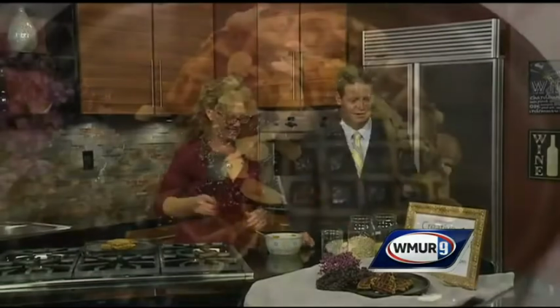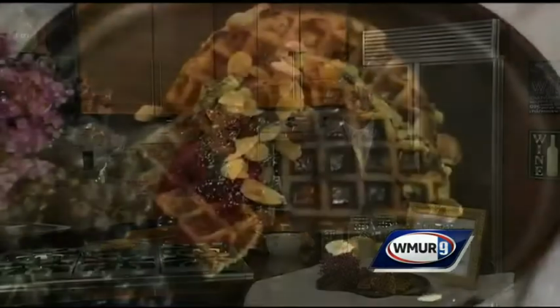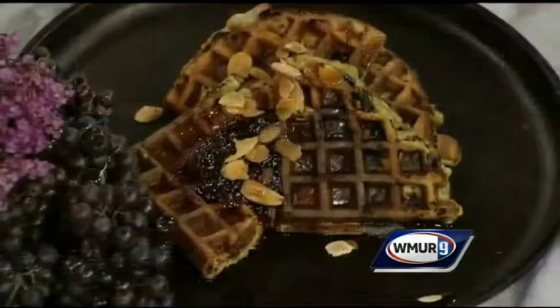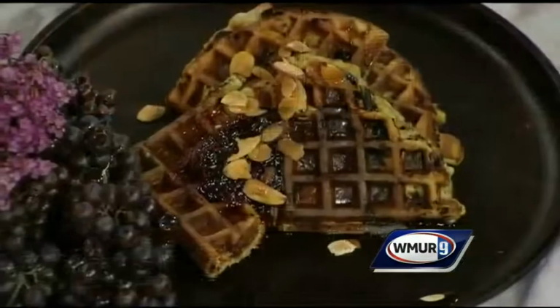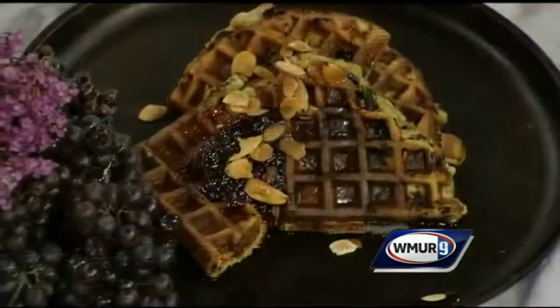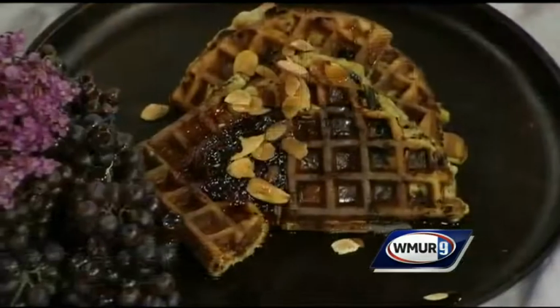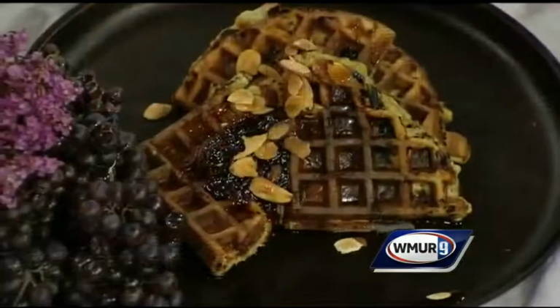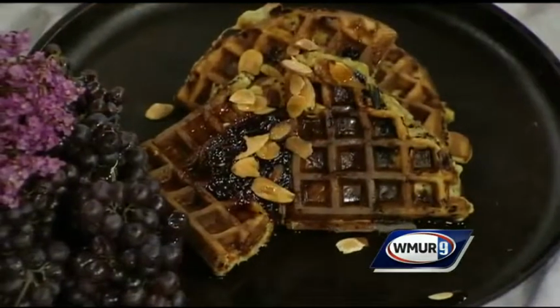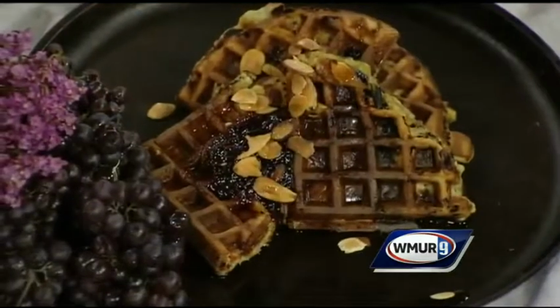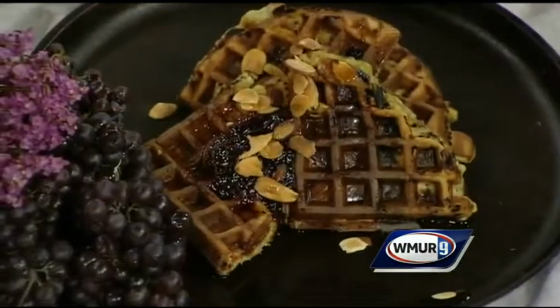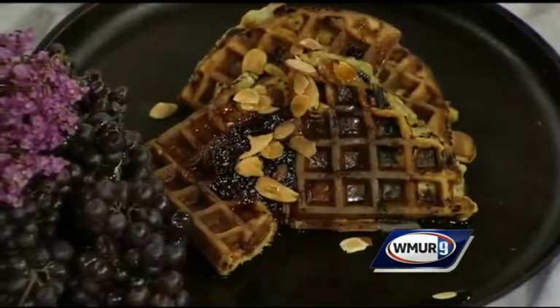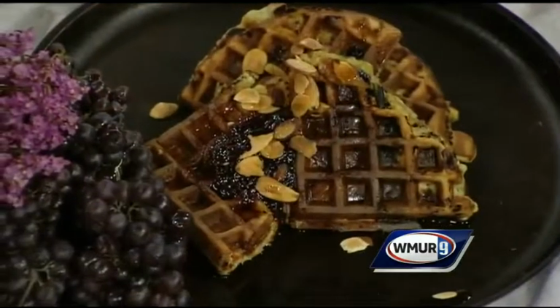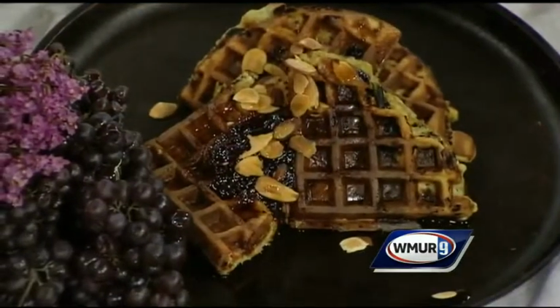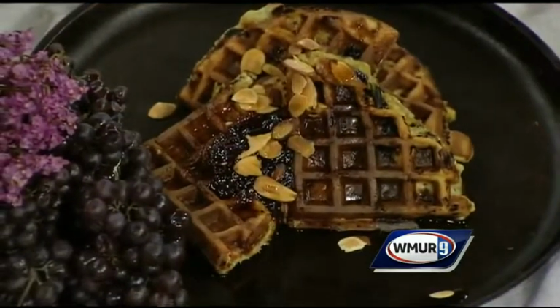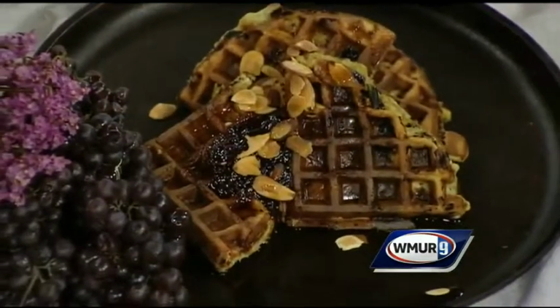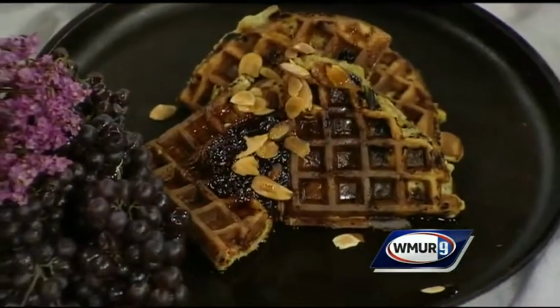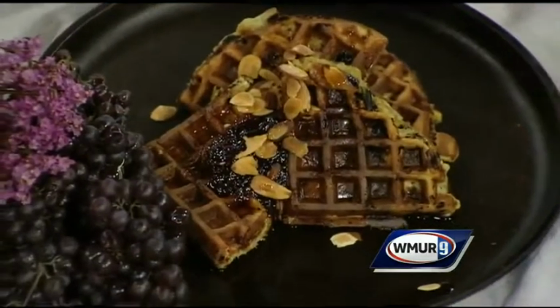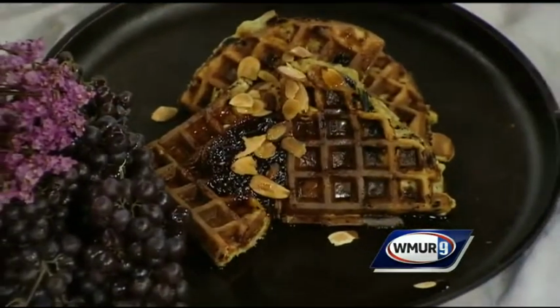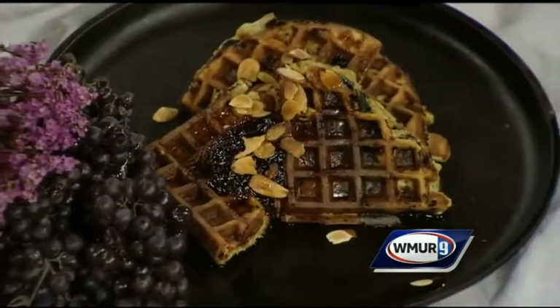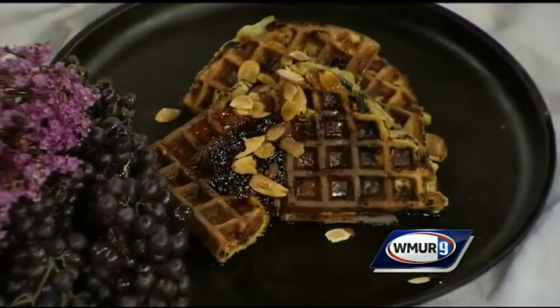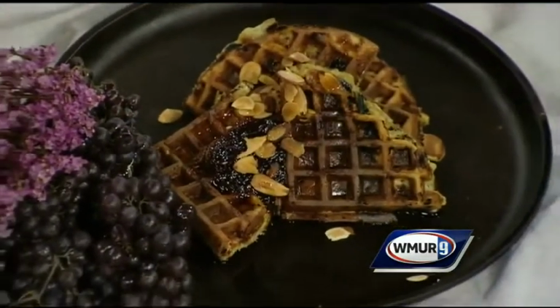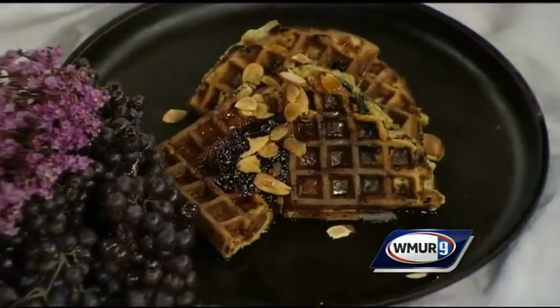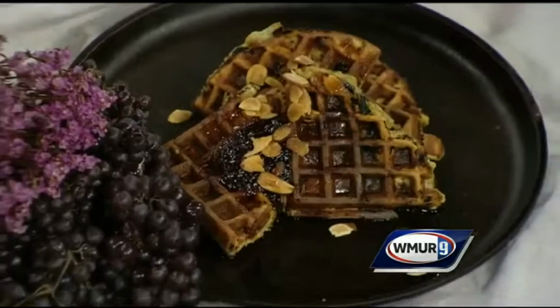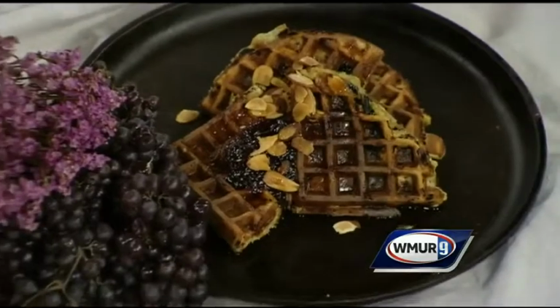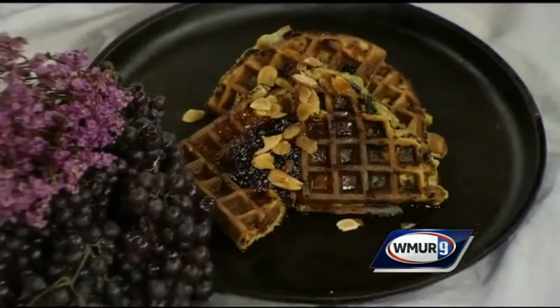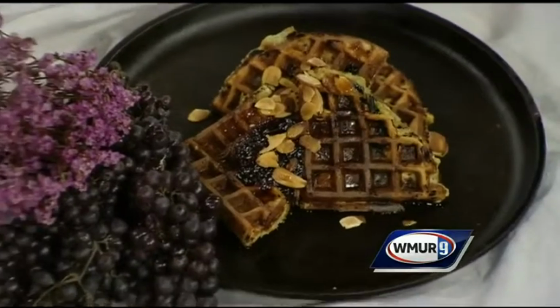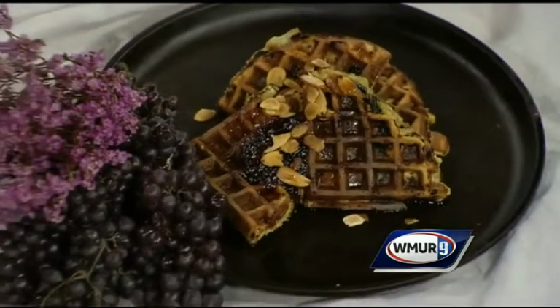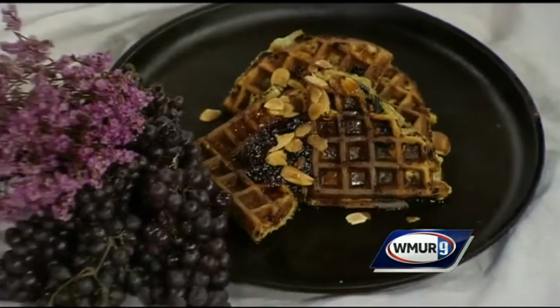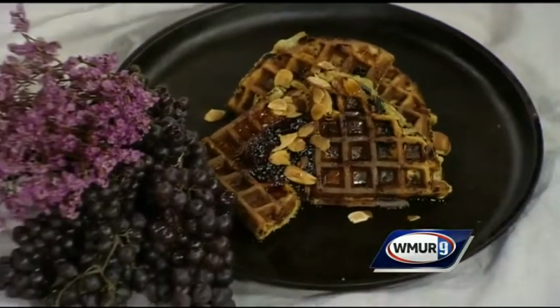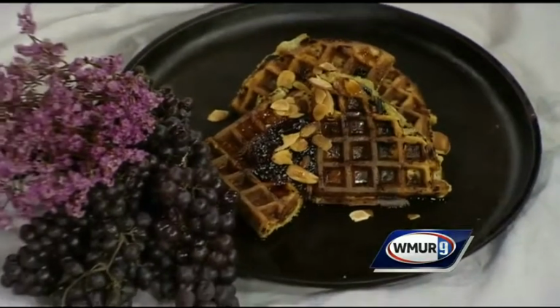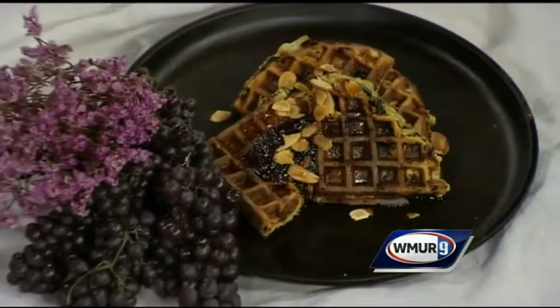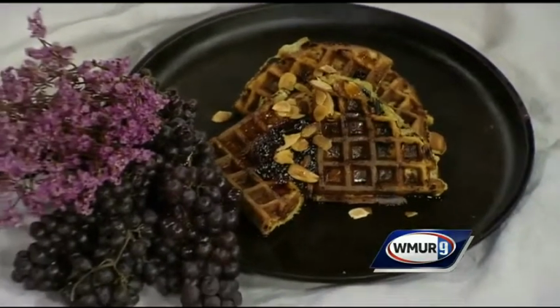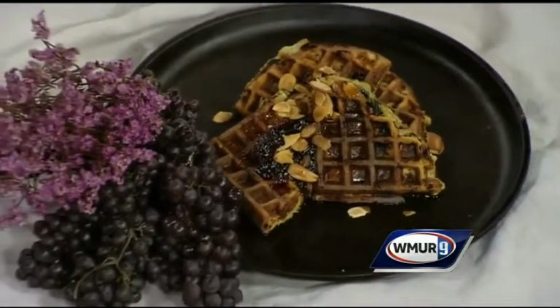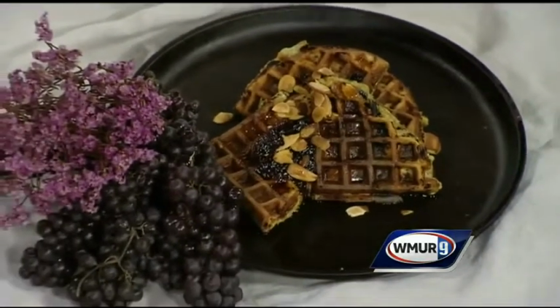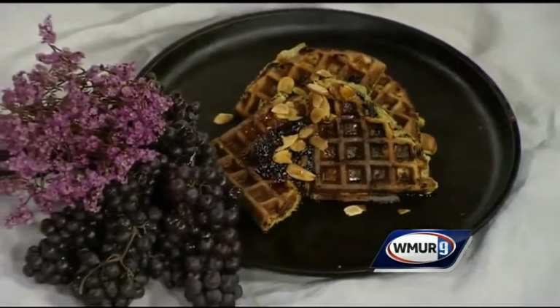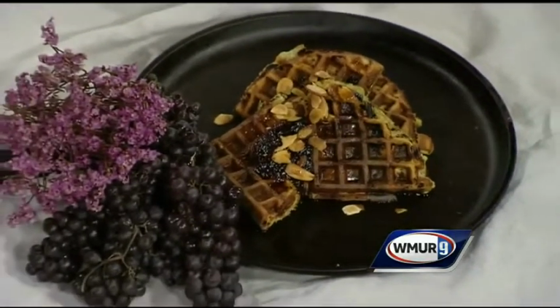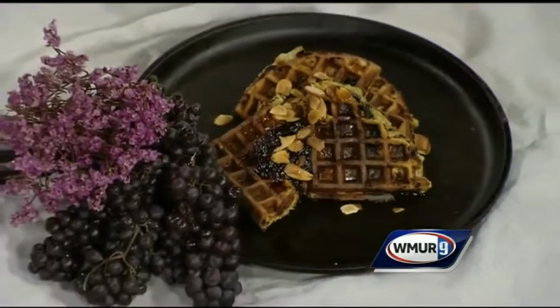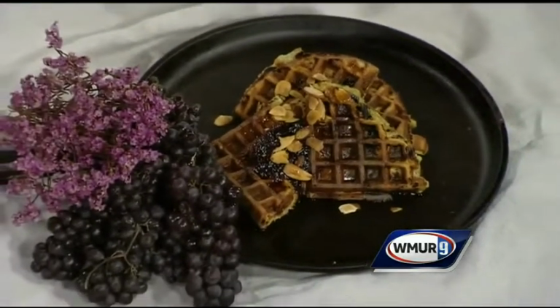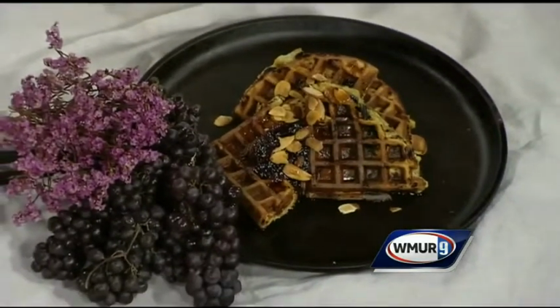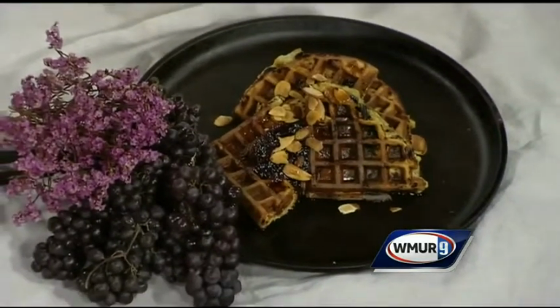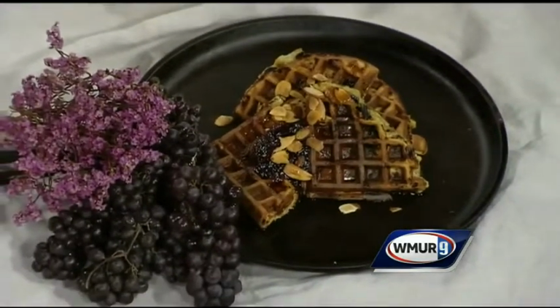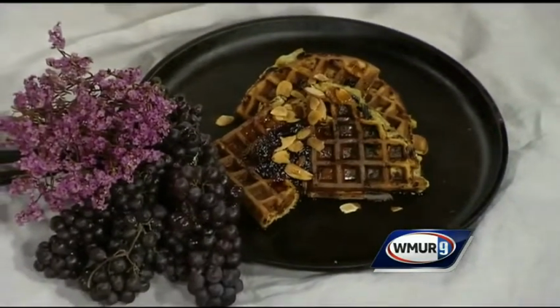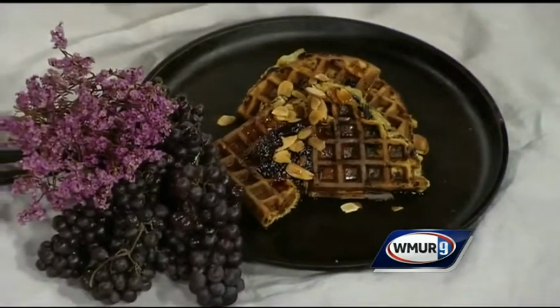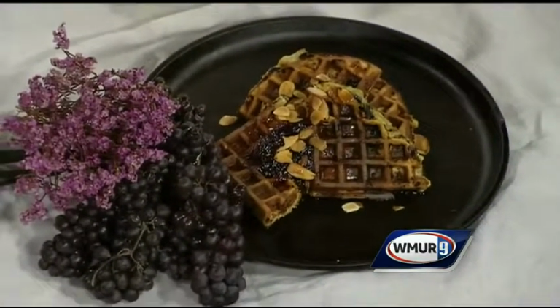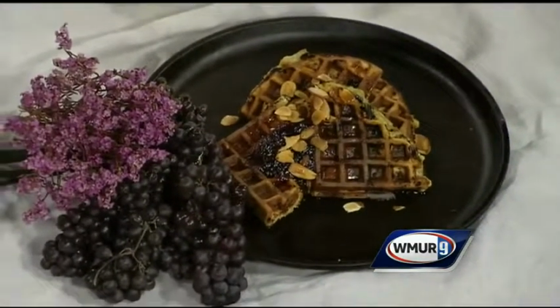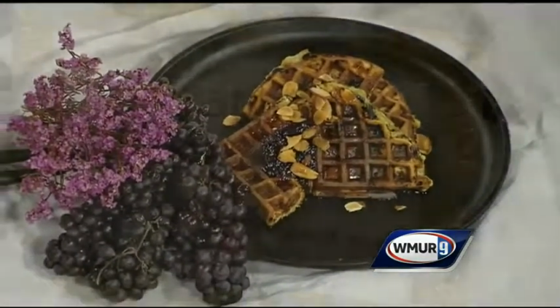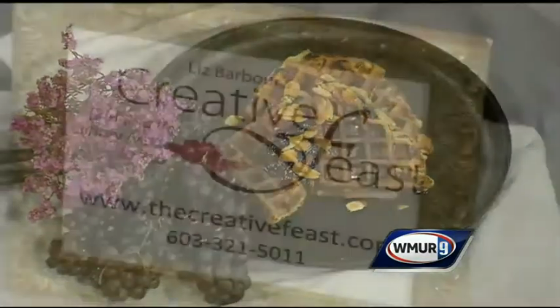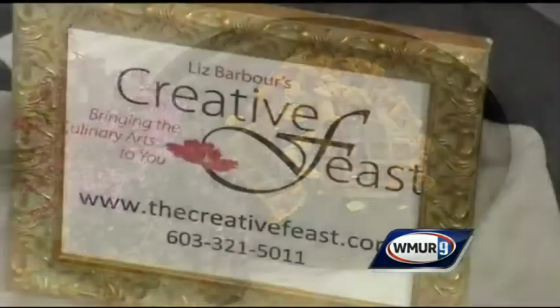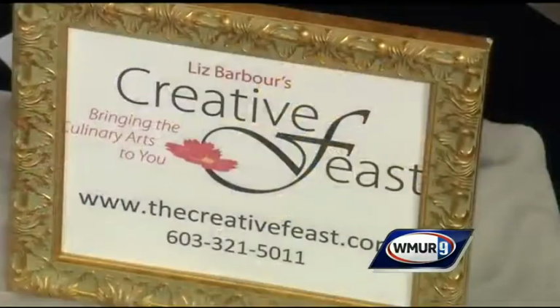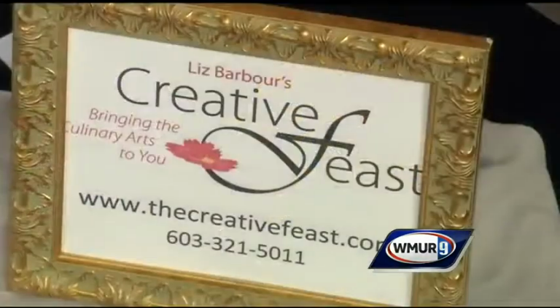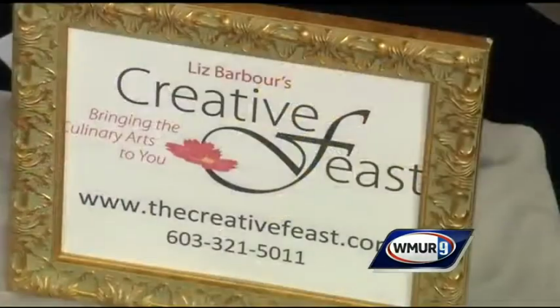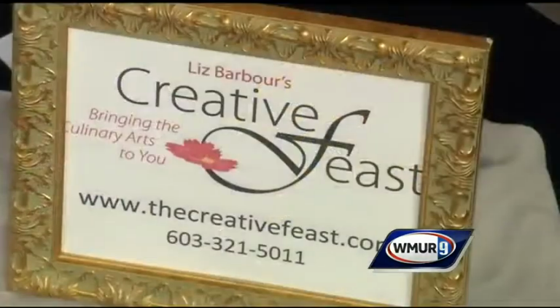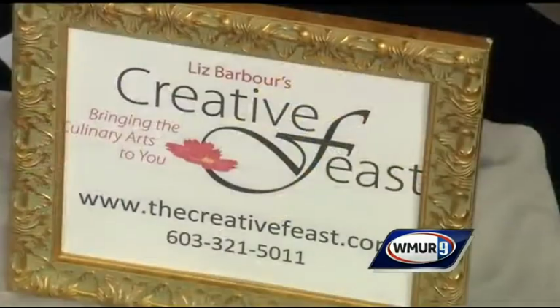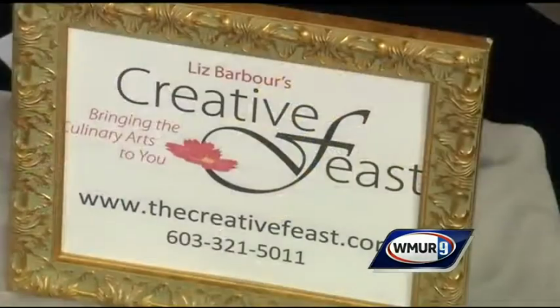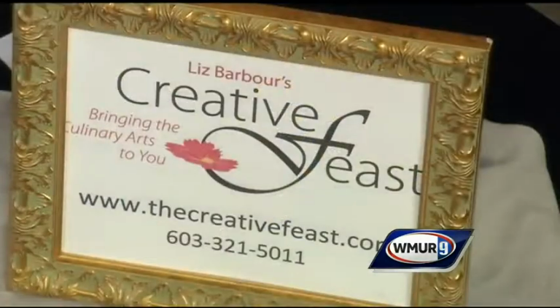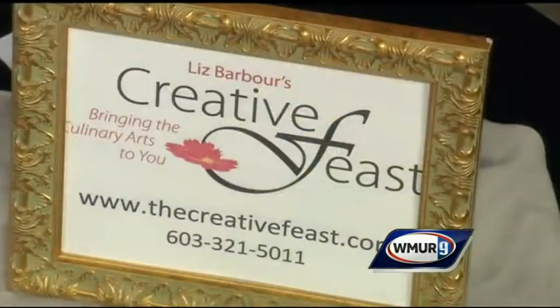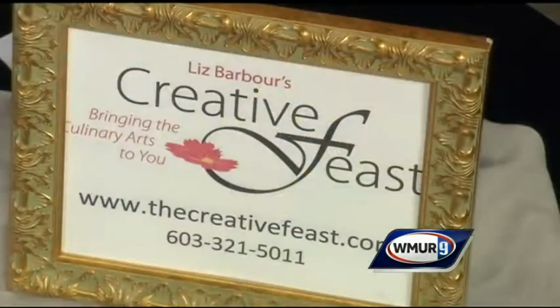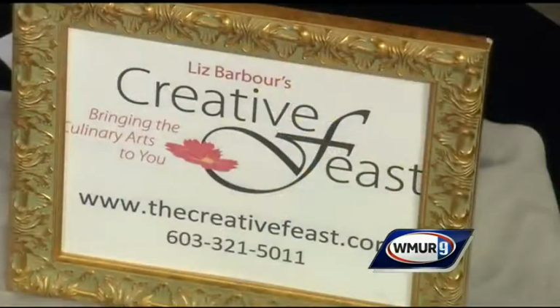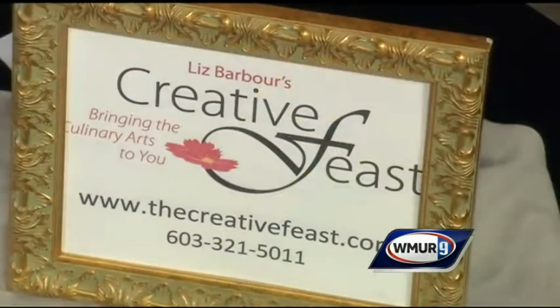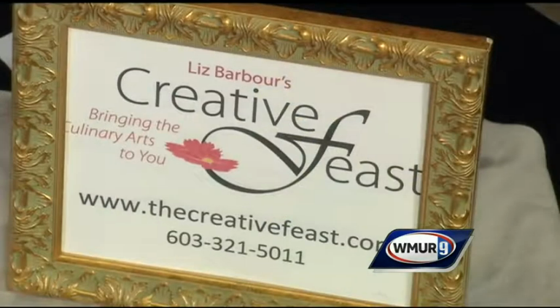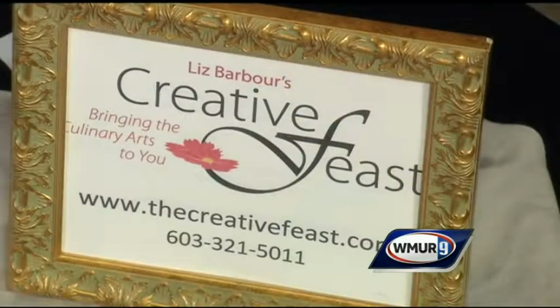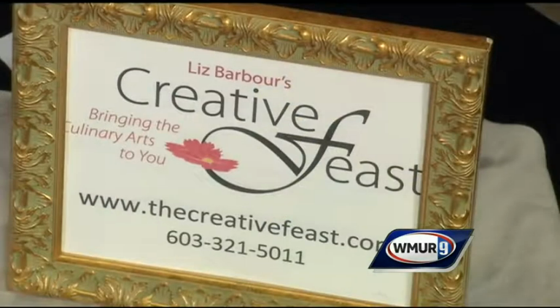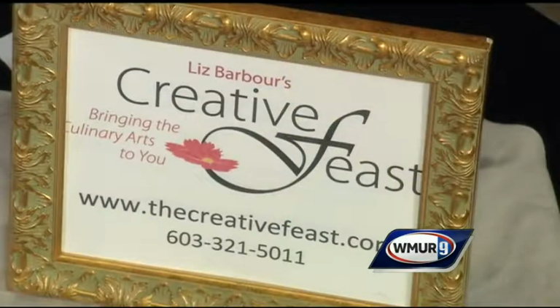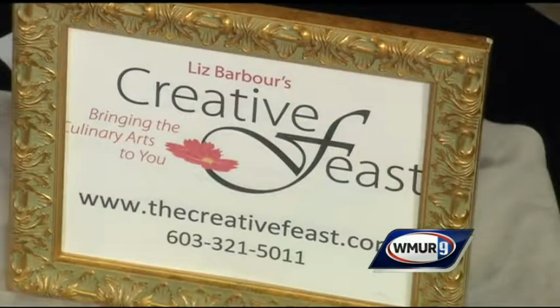So it's Liz Barber's Creative Feast high-powered protein pancakes and waffles.